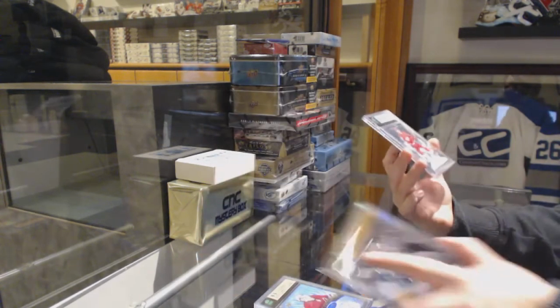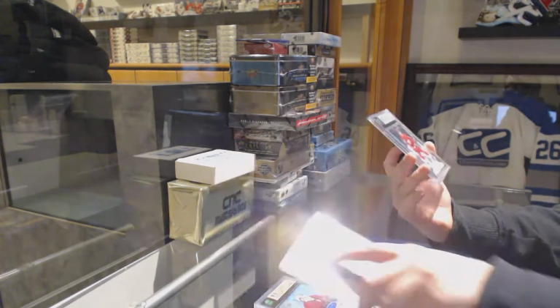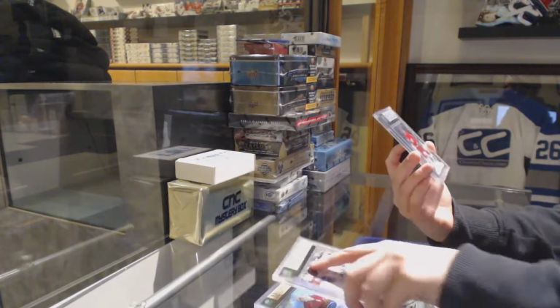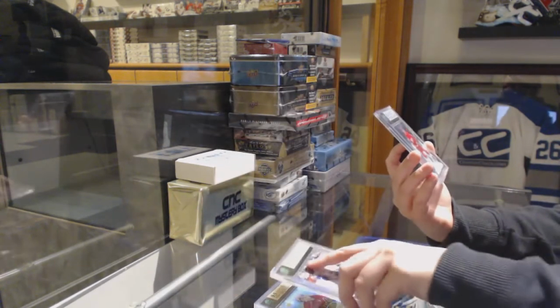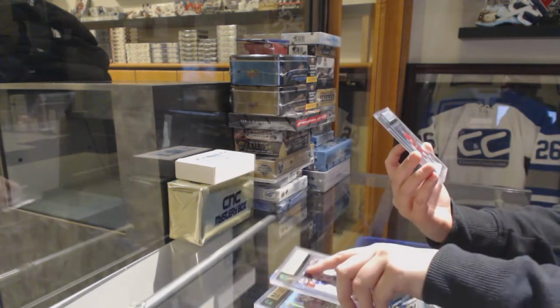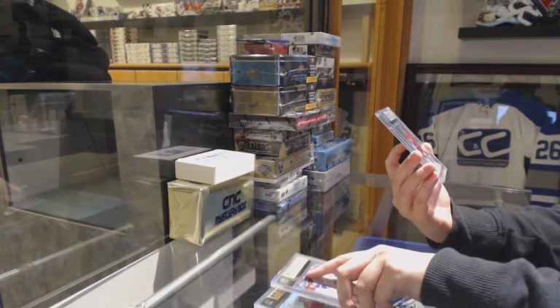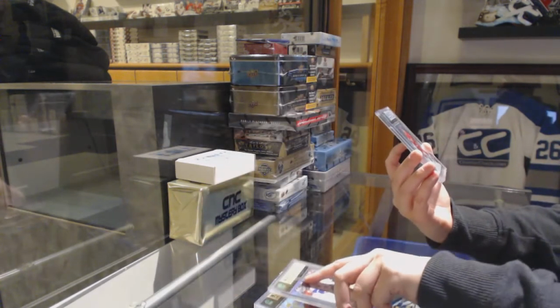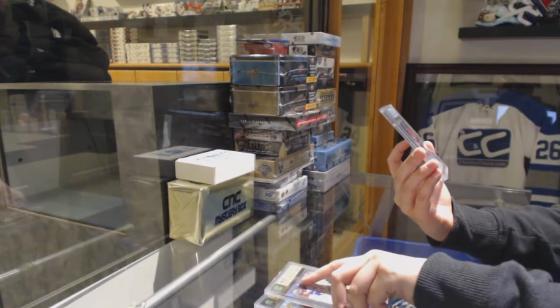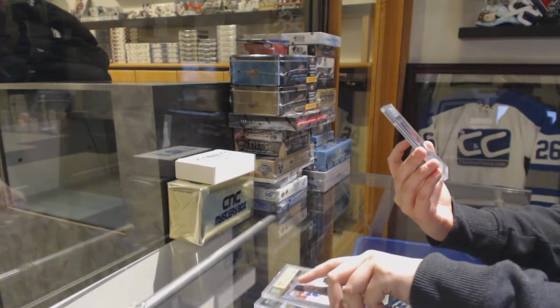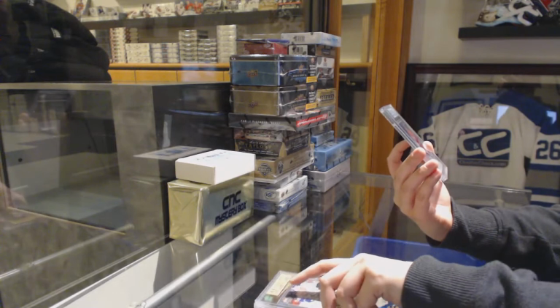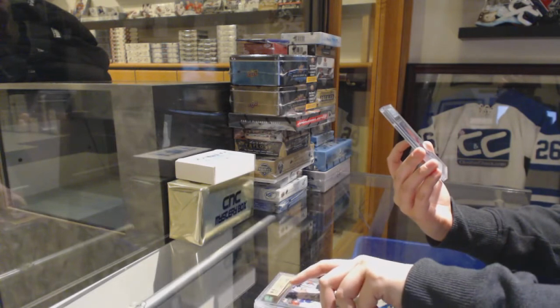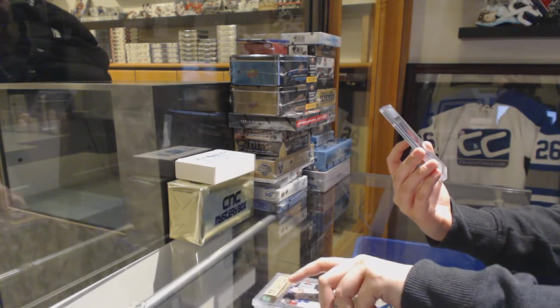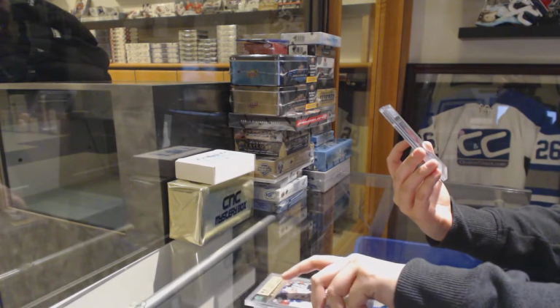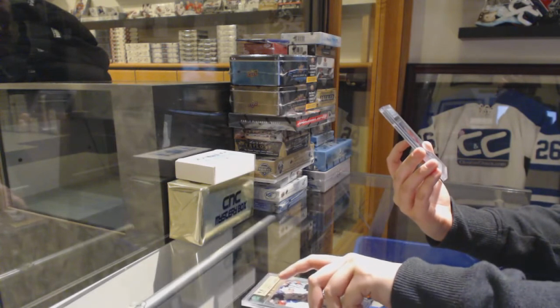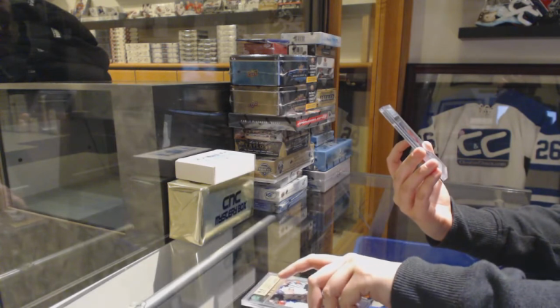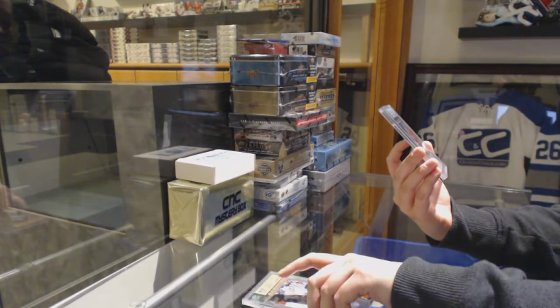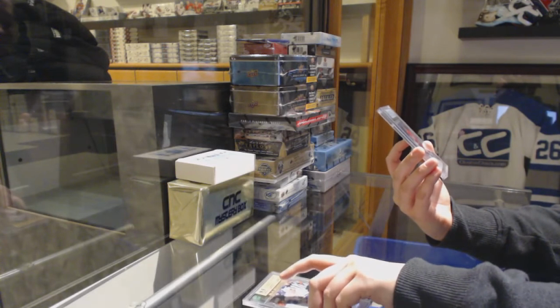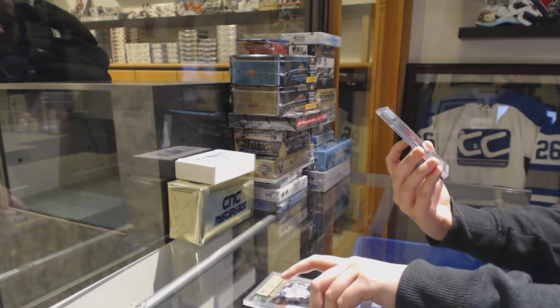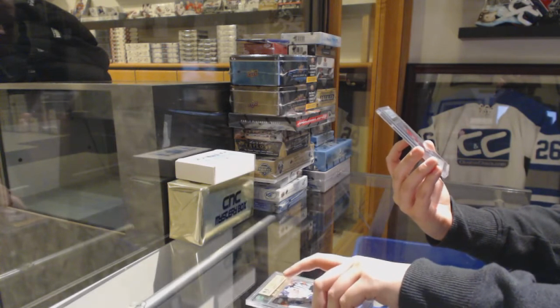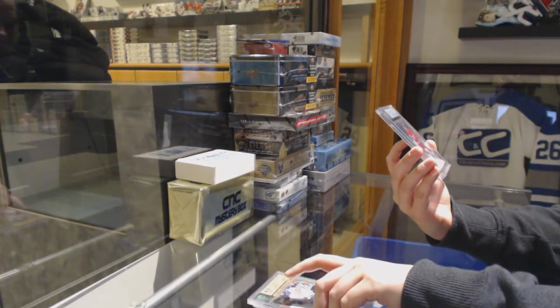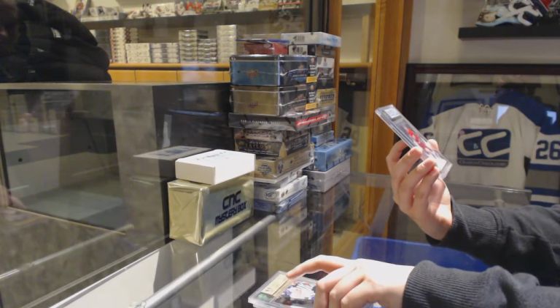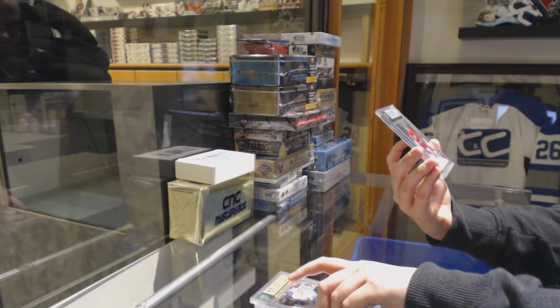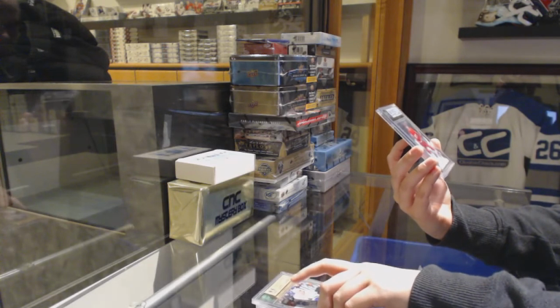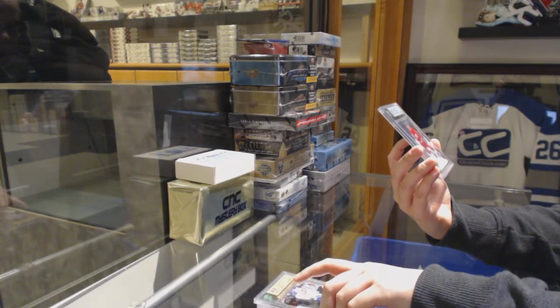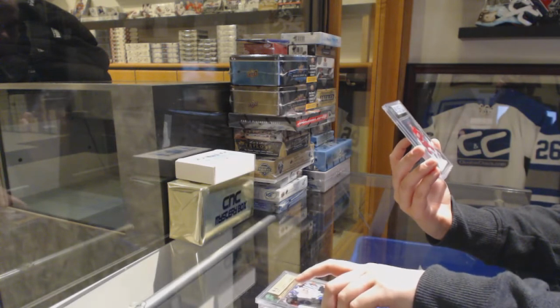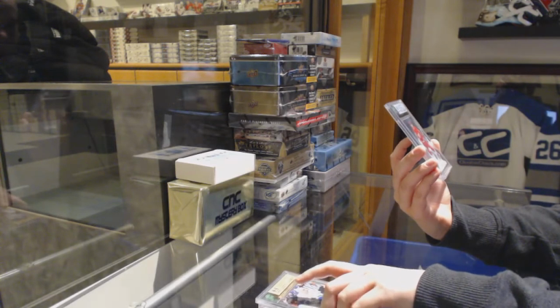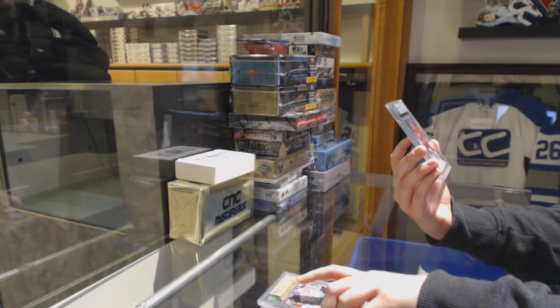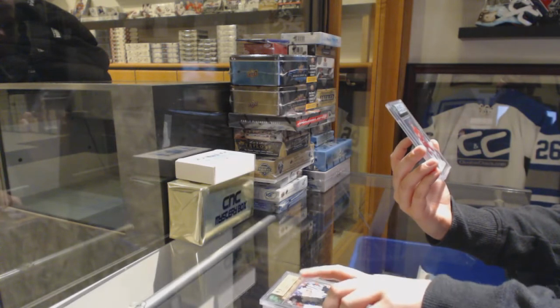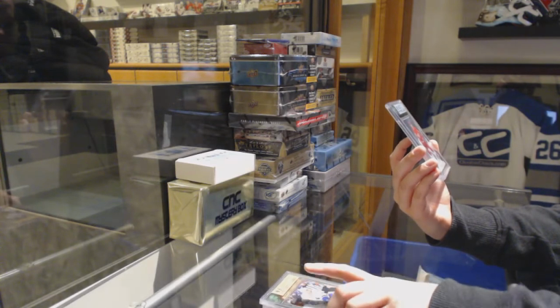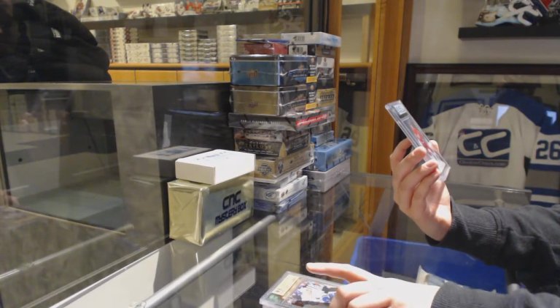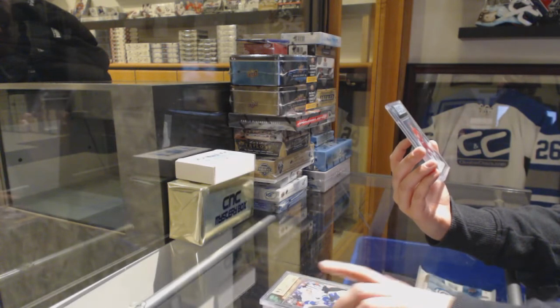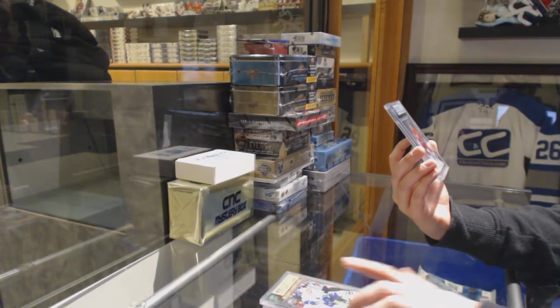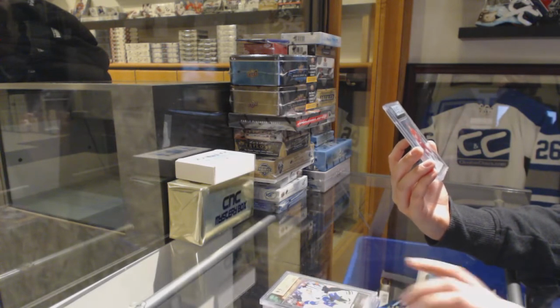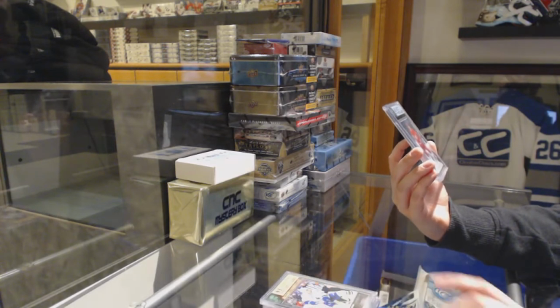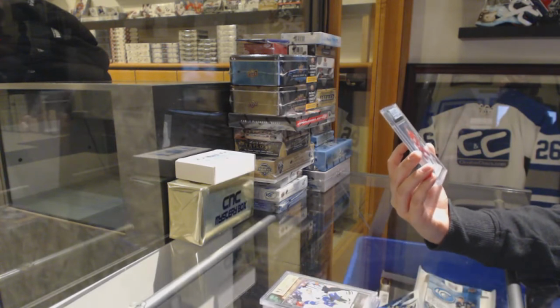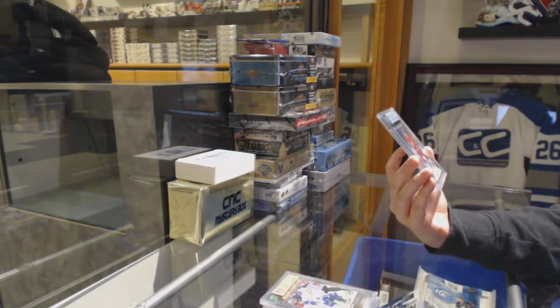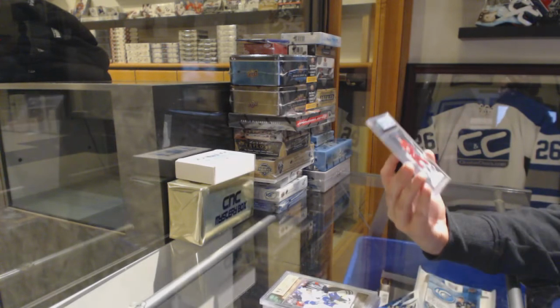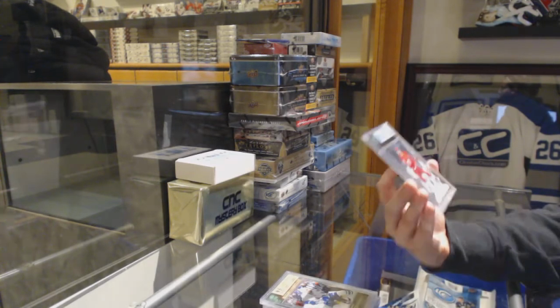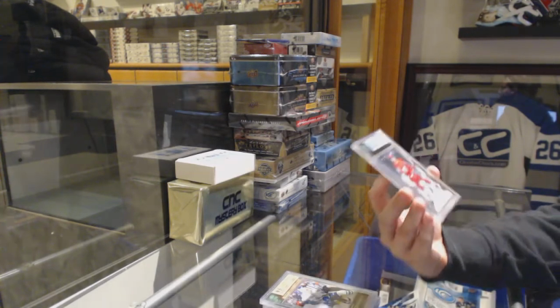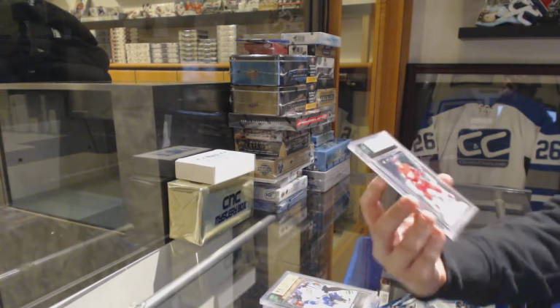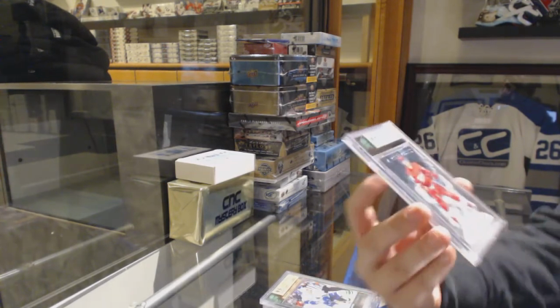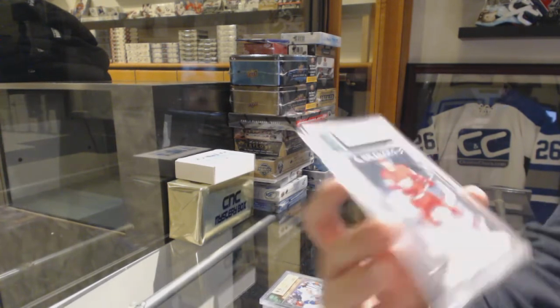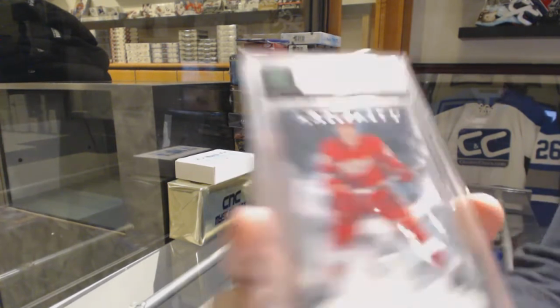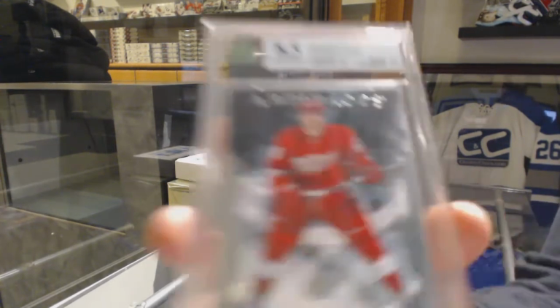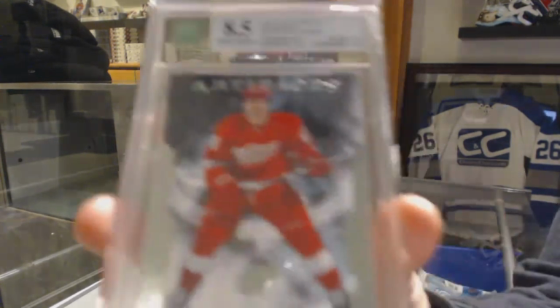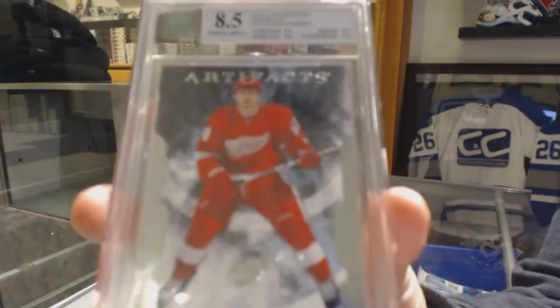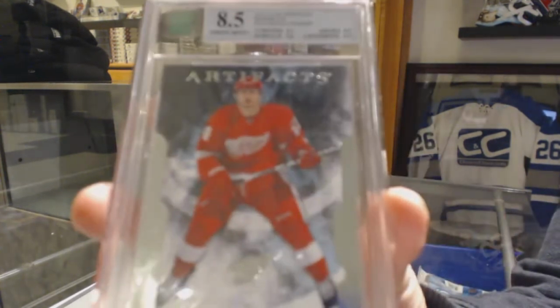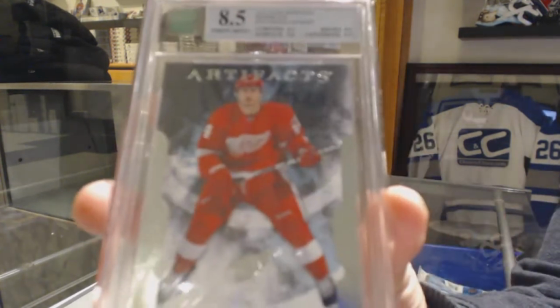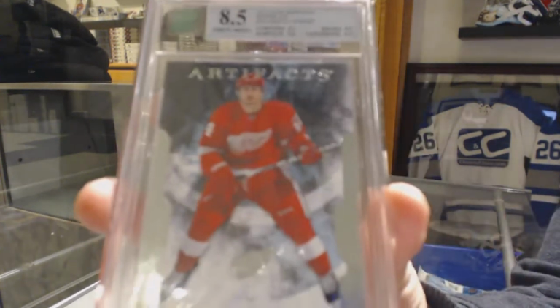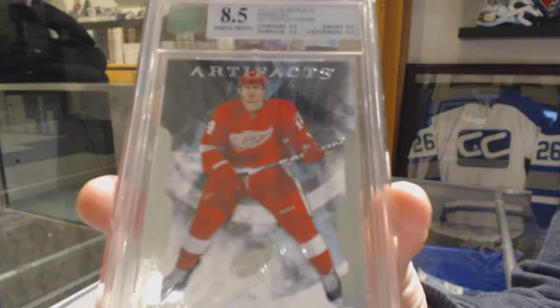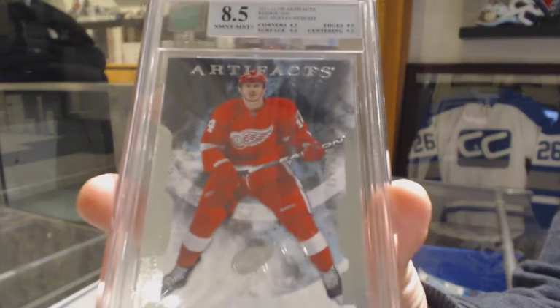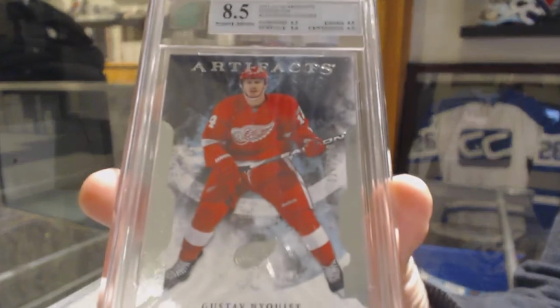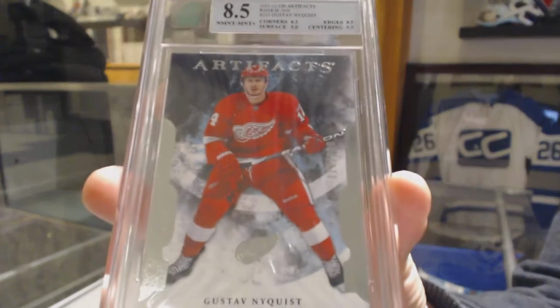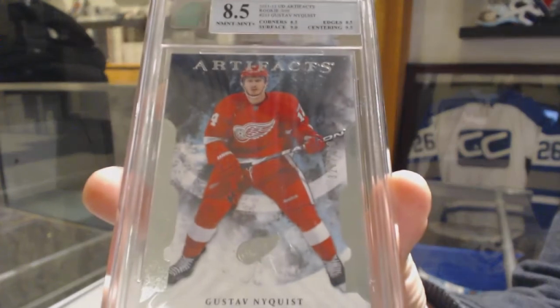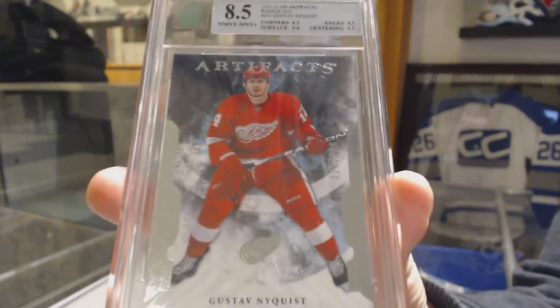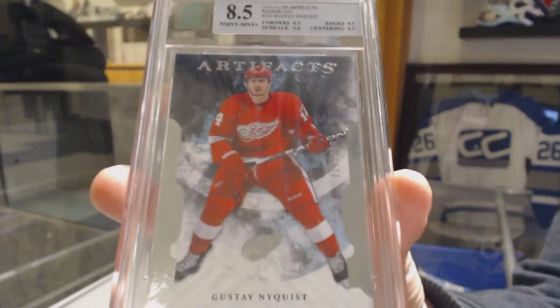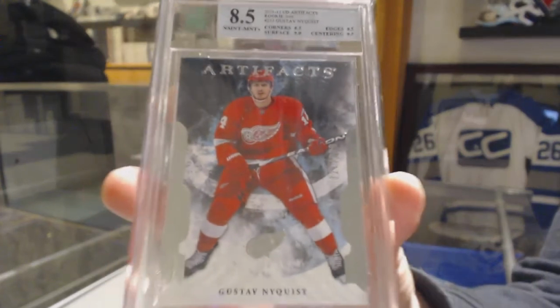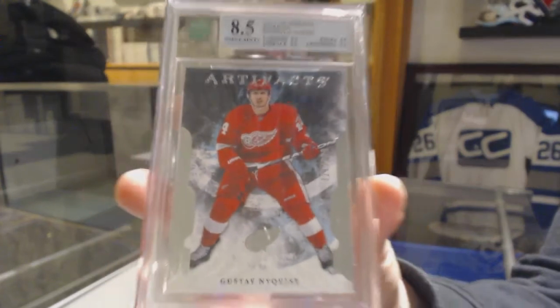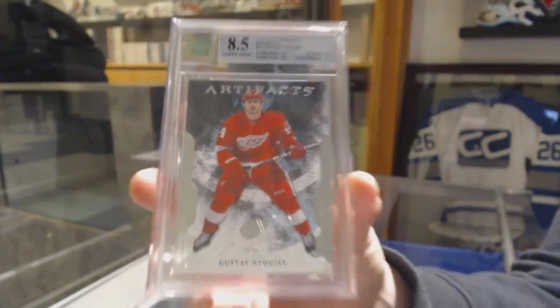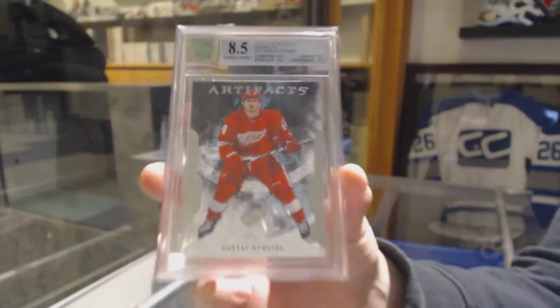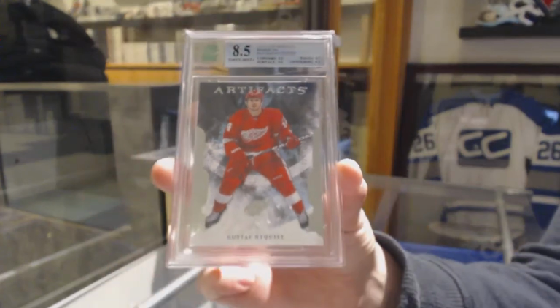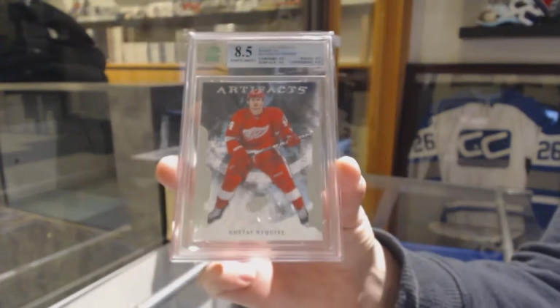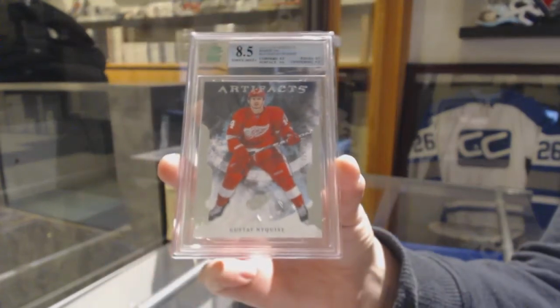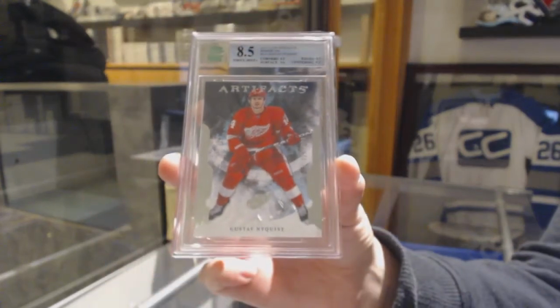And we've got an 8-5 Artifacts numbered to $6.99 rookie for the Red Wings, Gustav Nyquist.